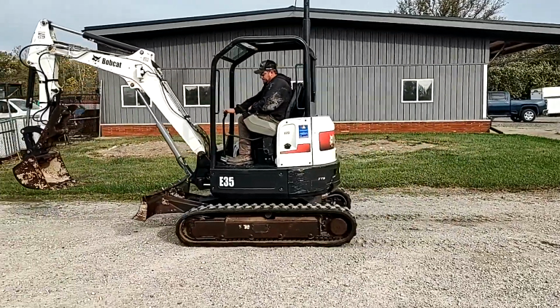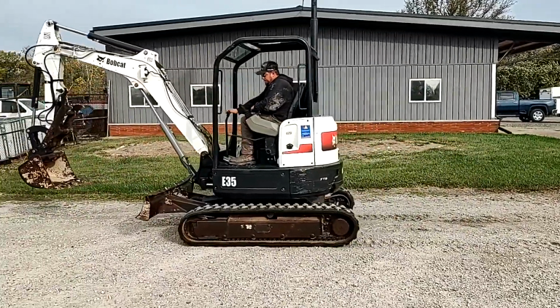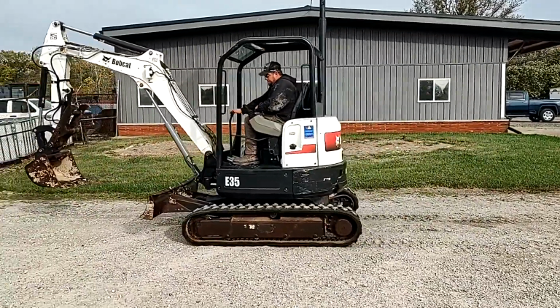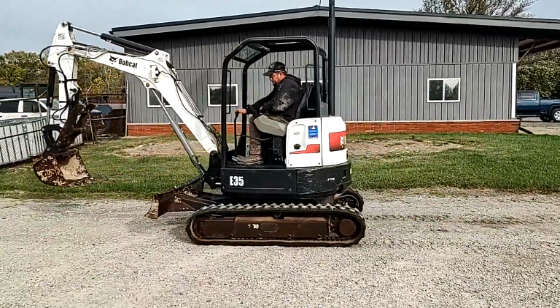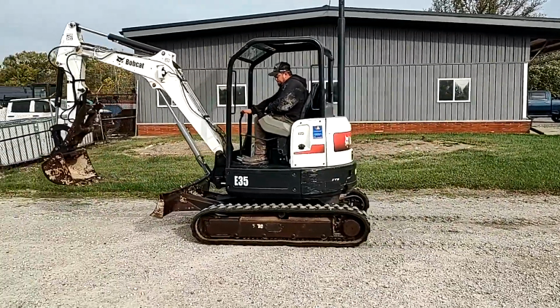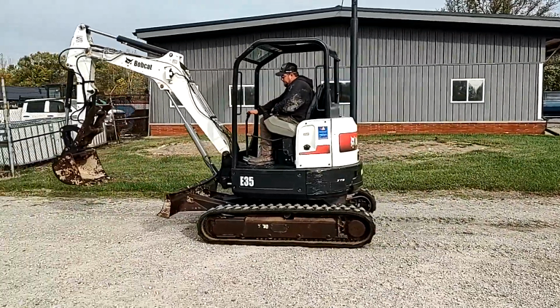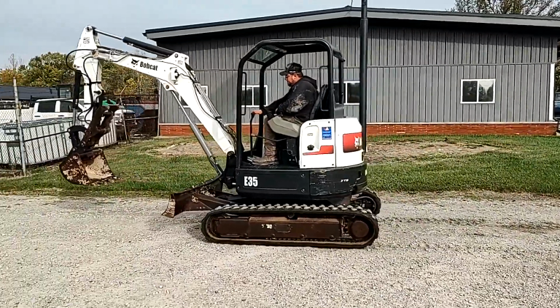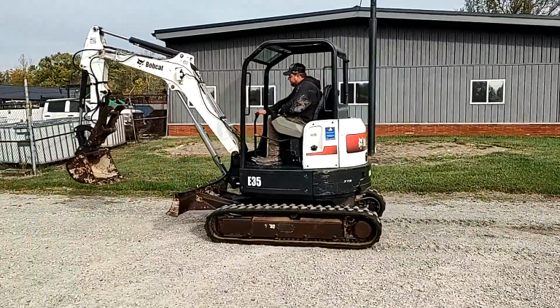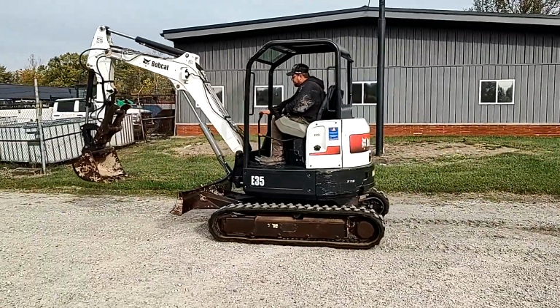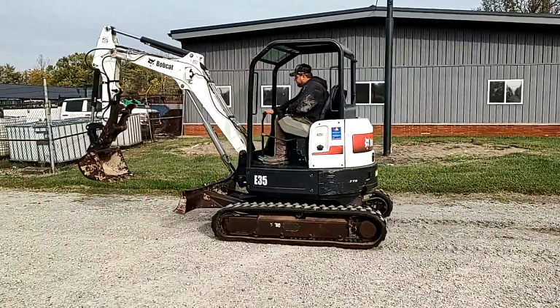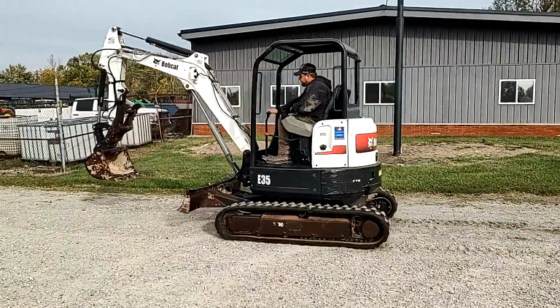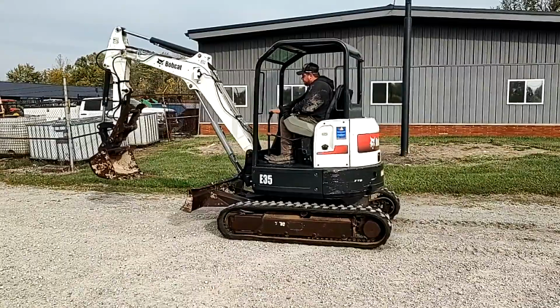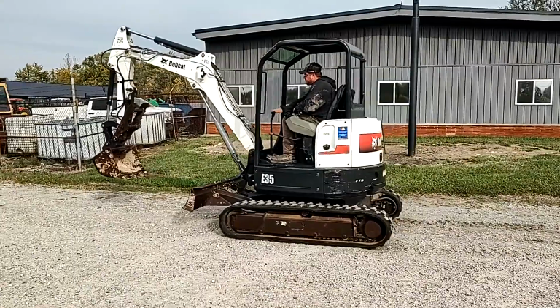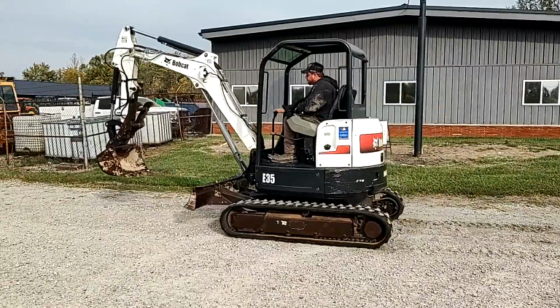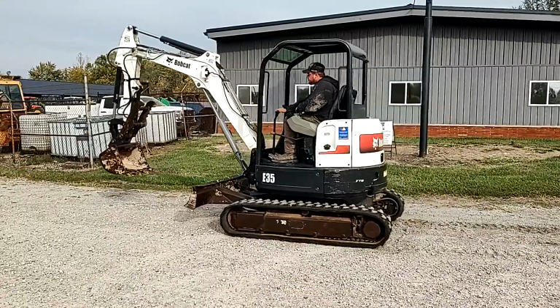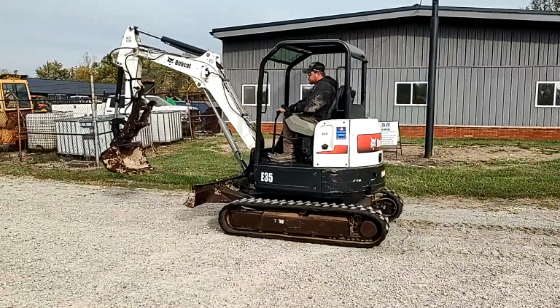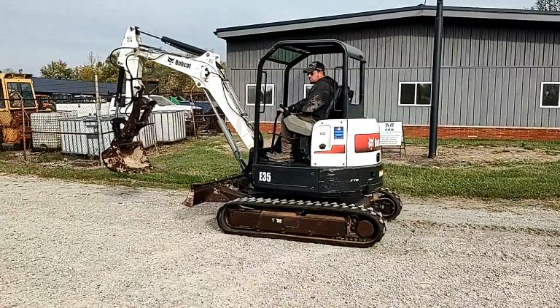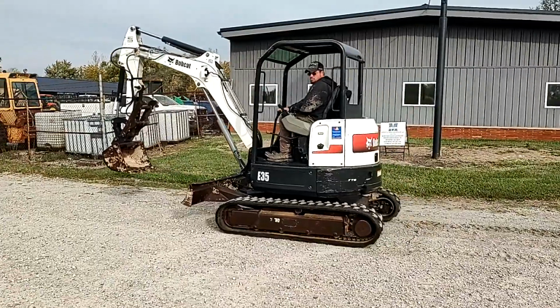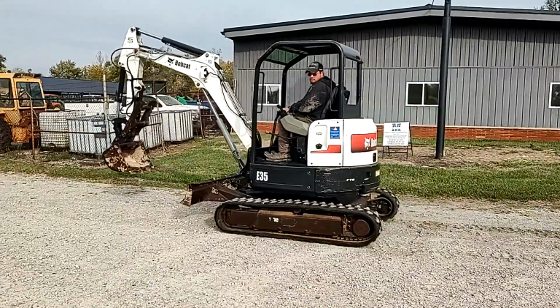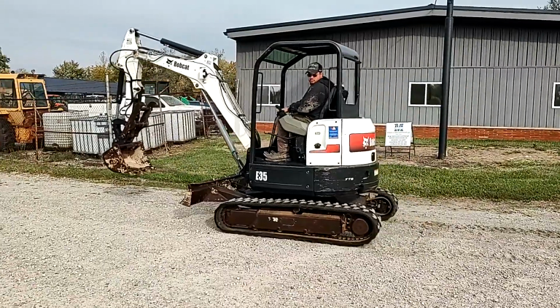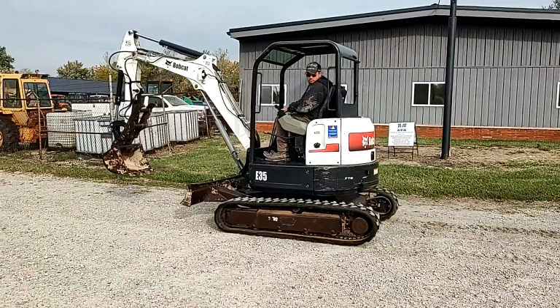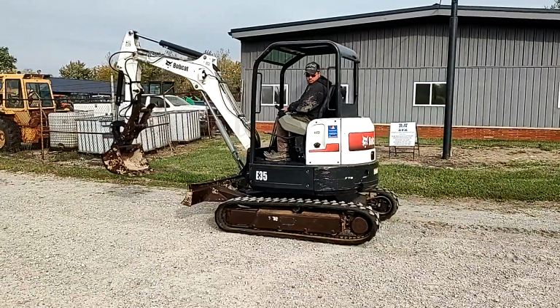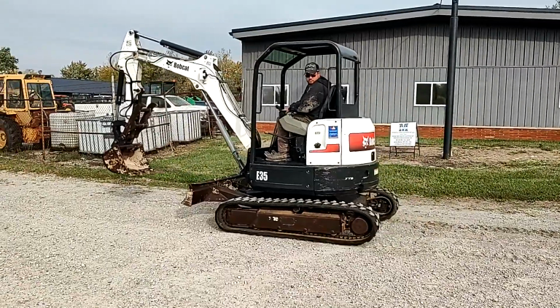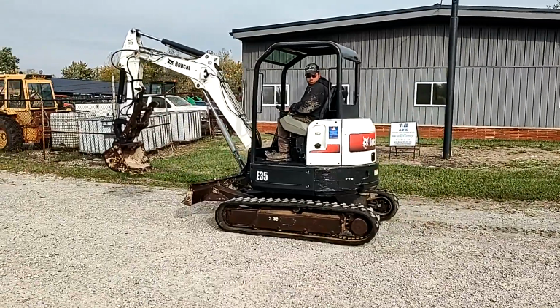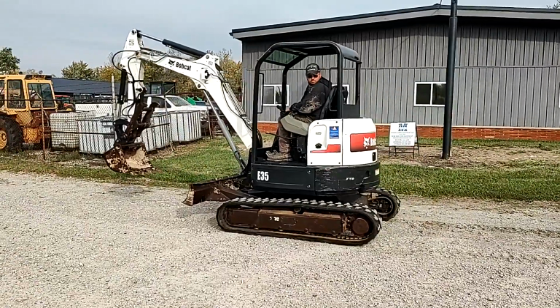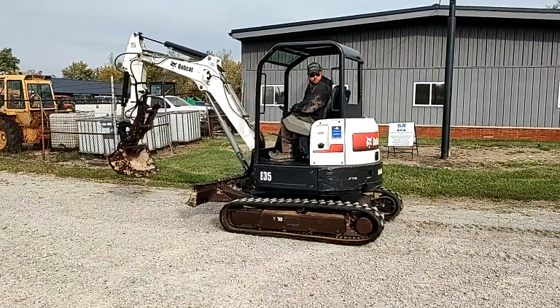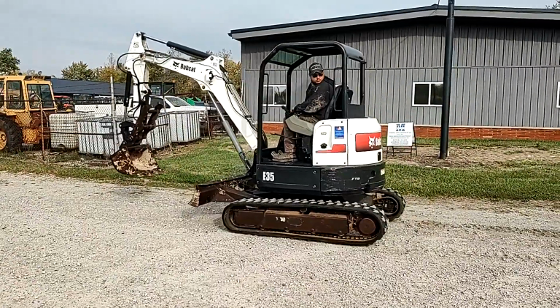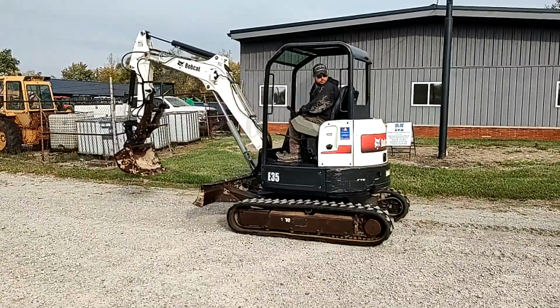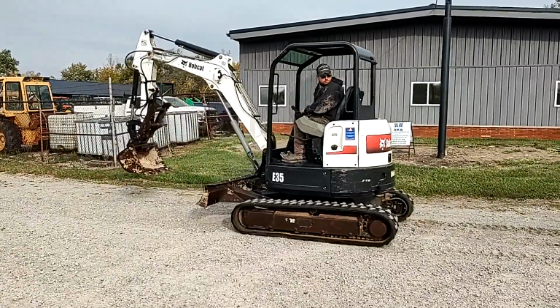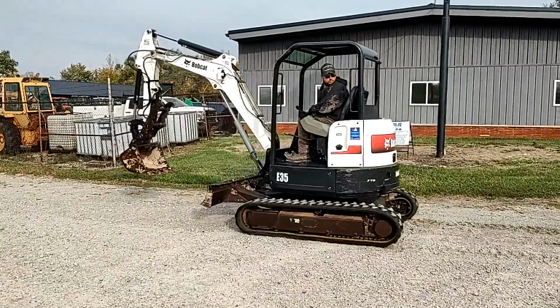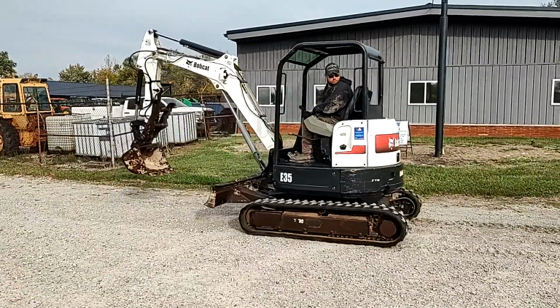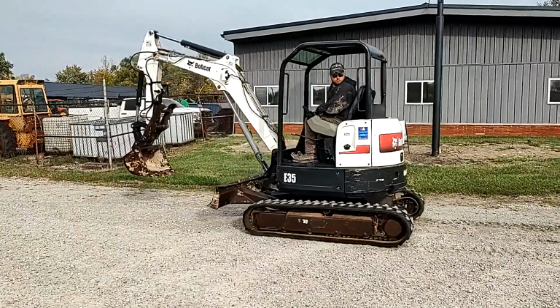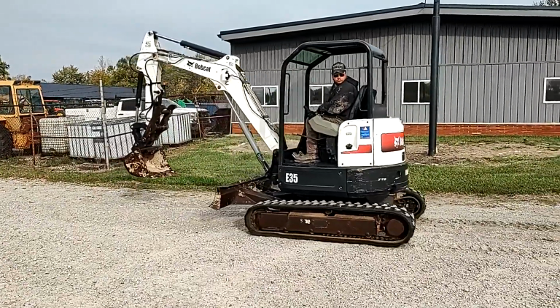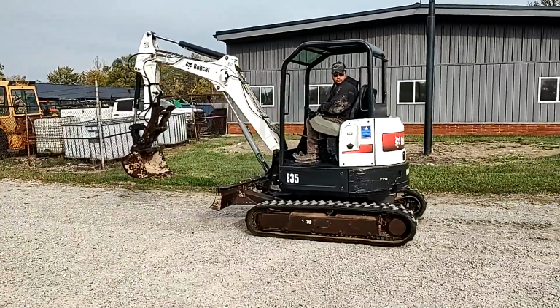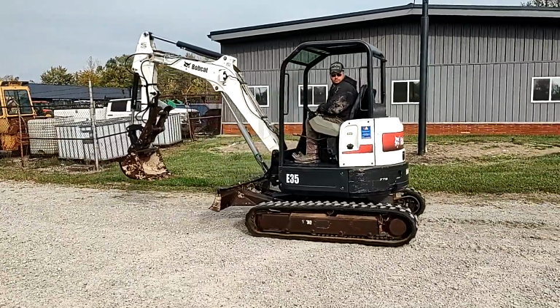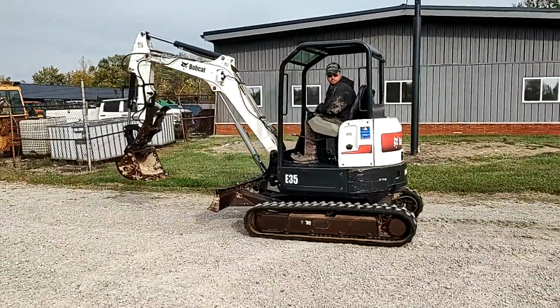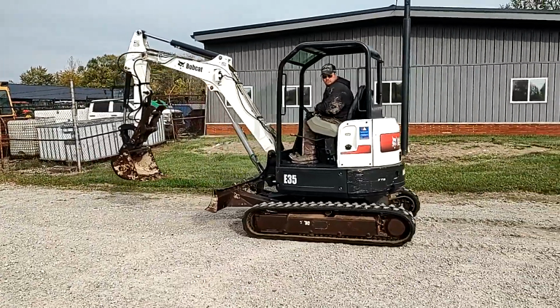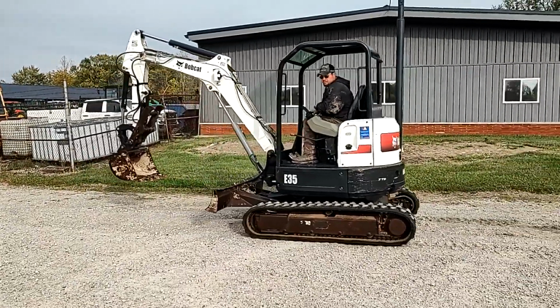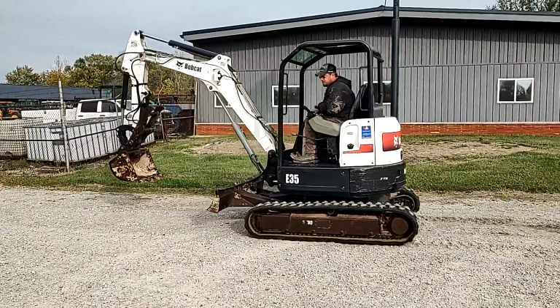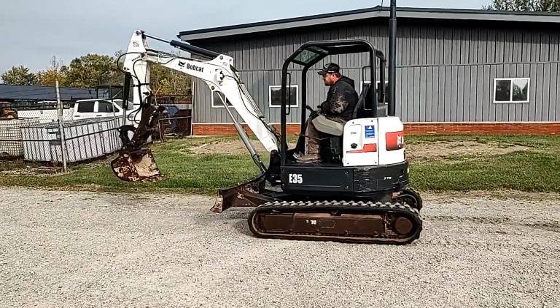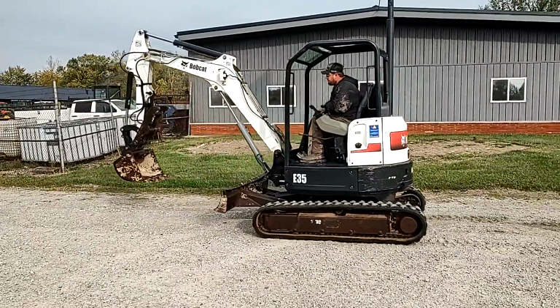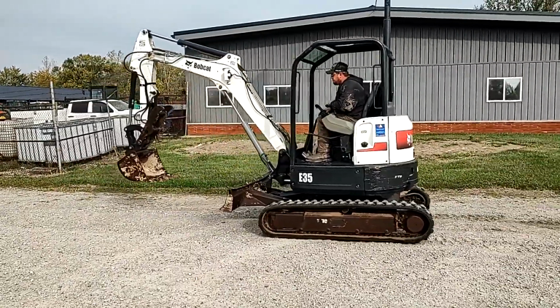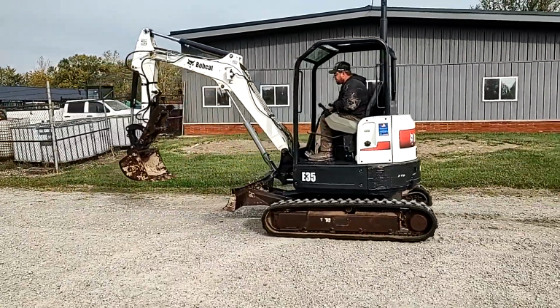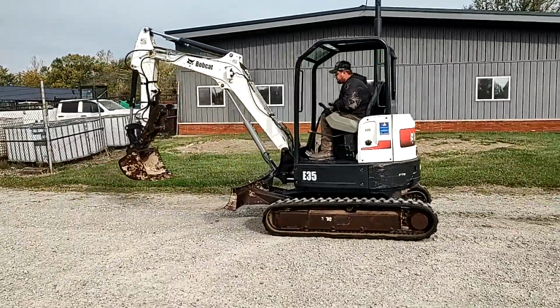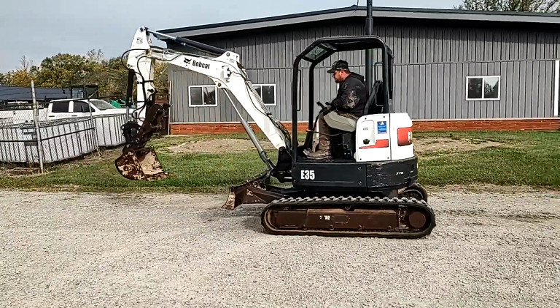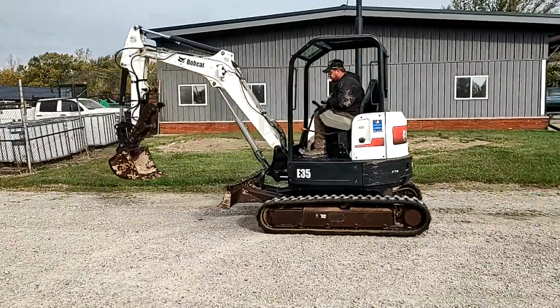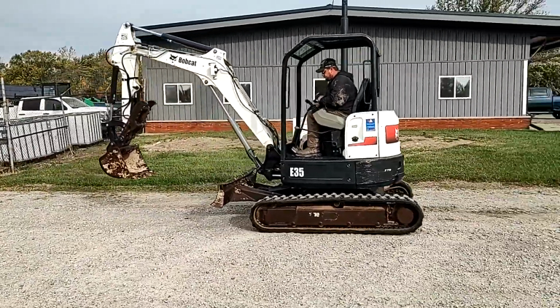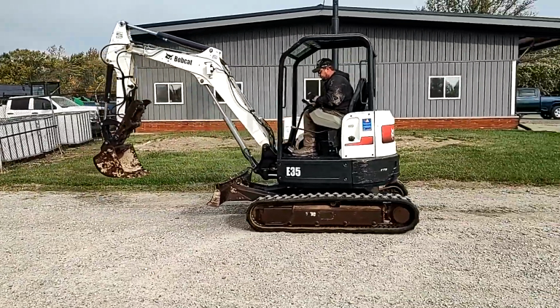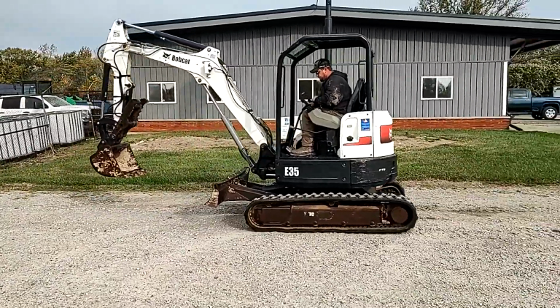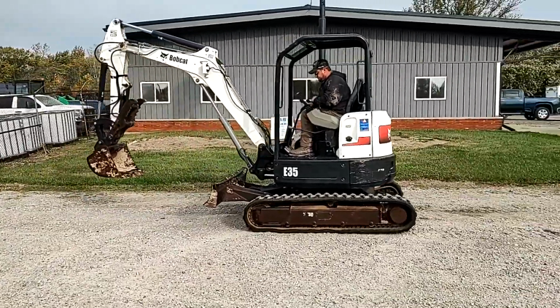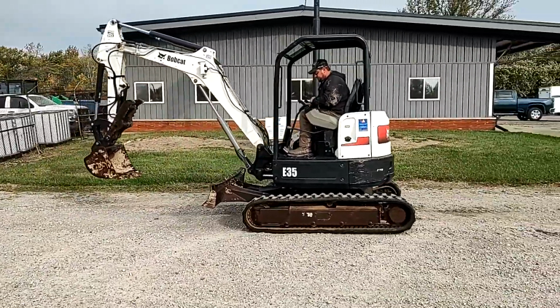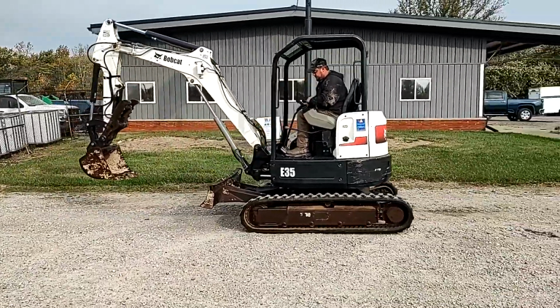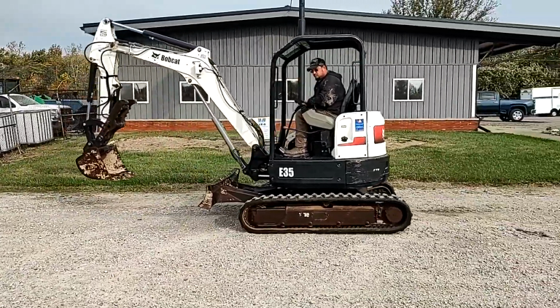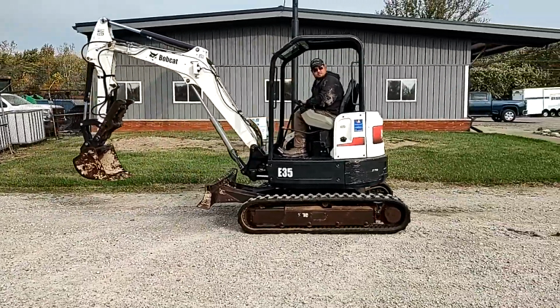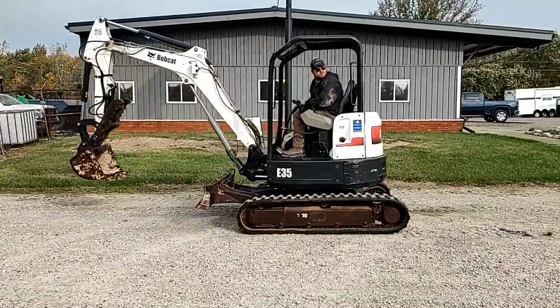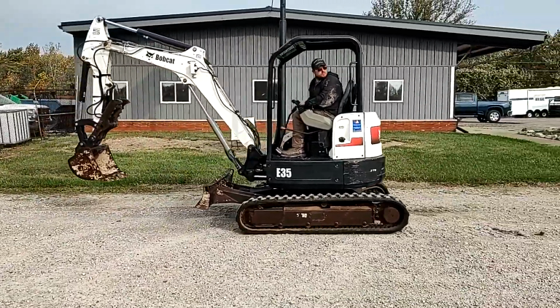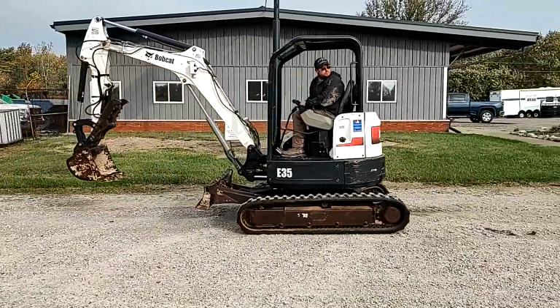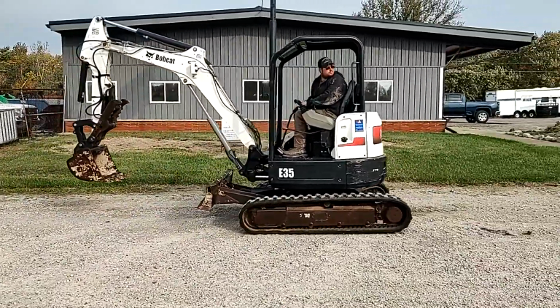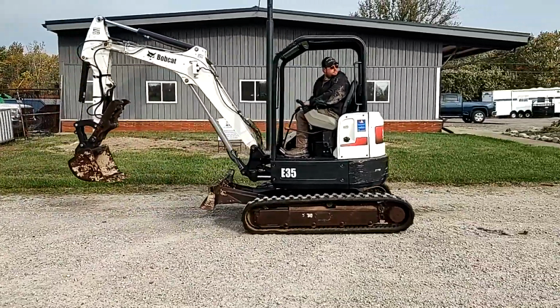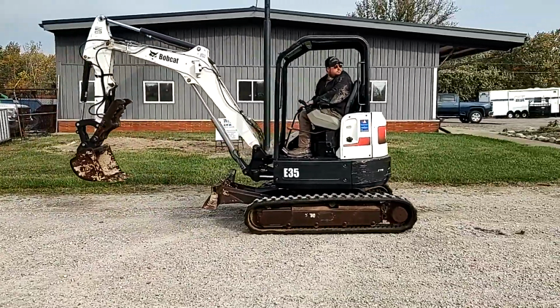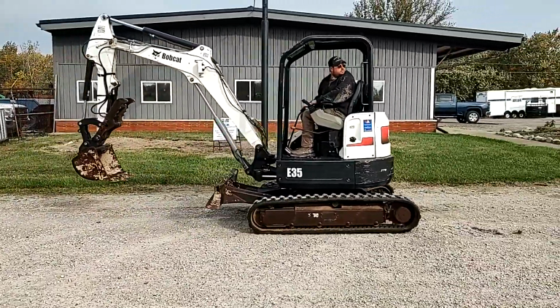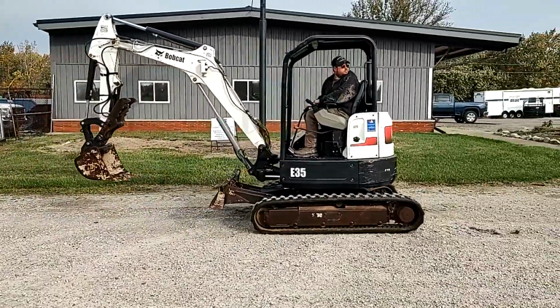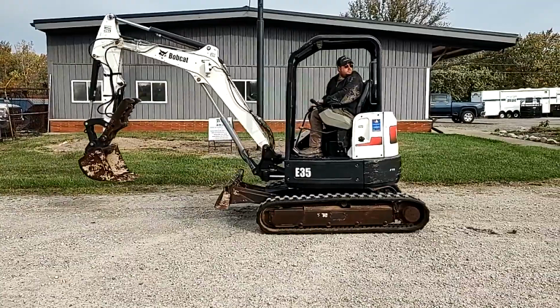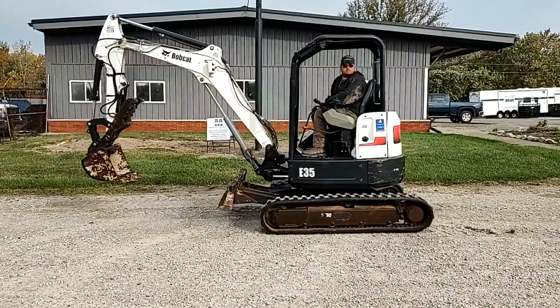It's got your two-speed travel, your swing on your boom there. Good tracks.